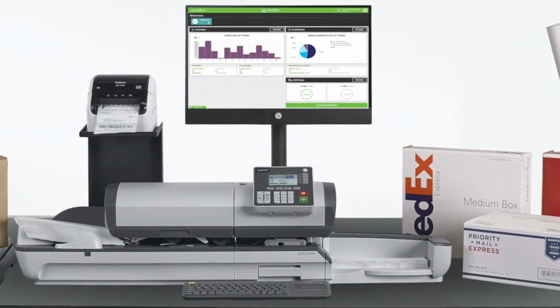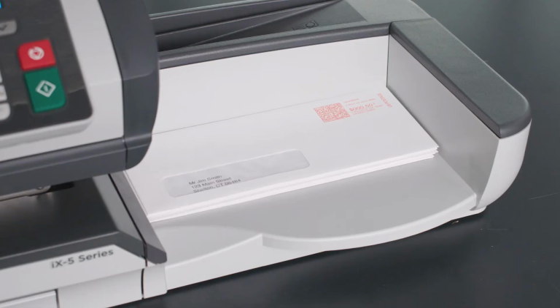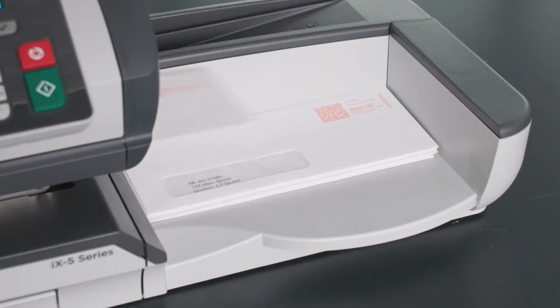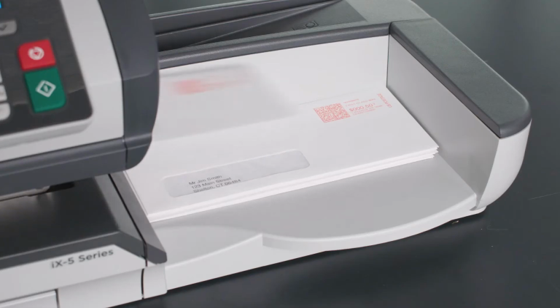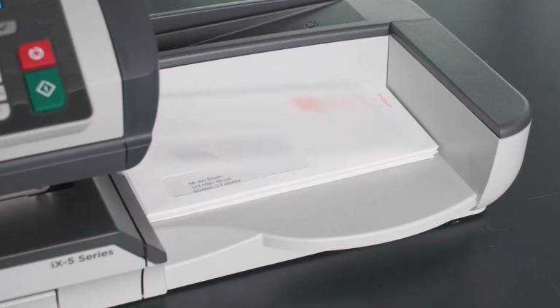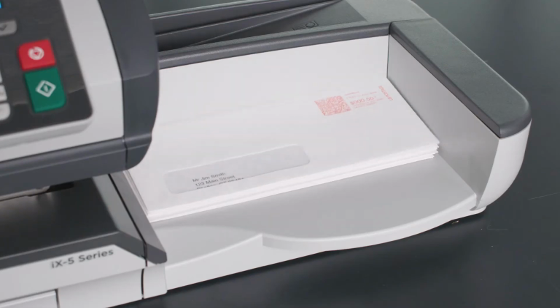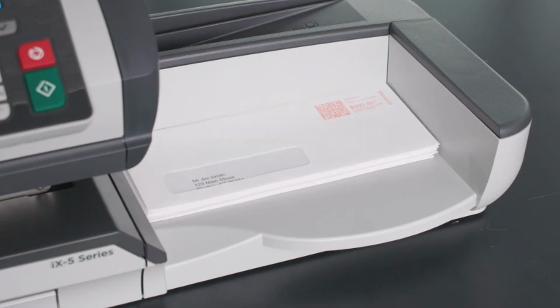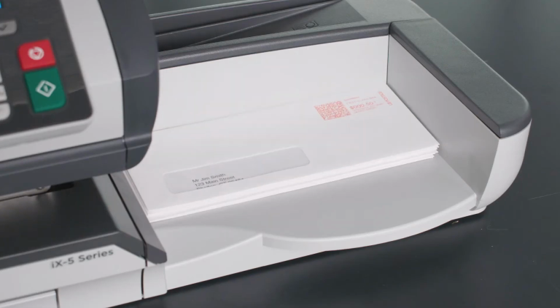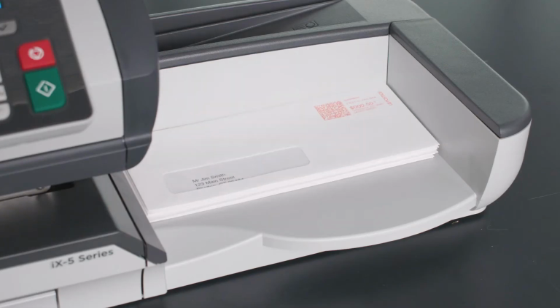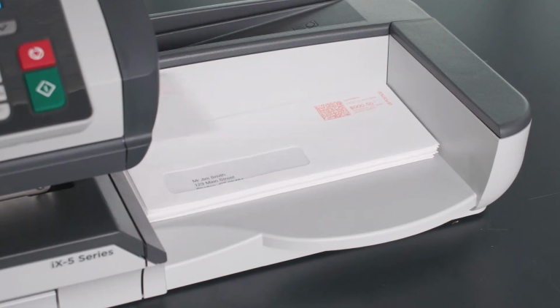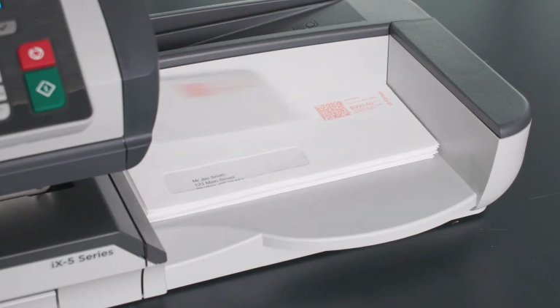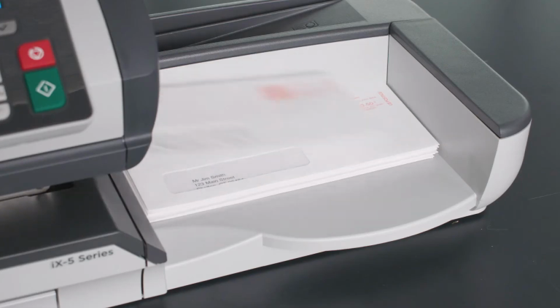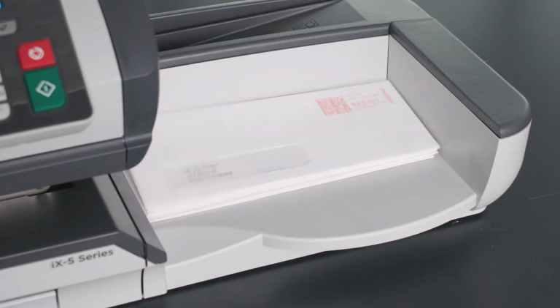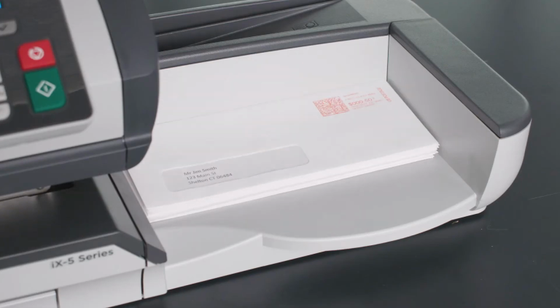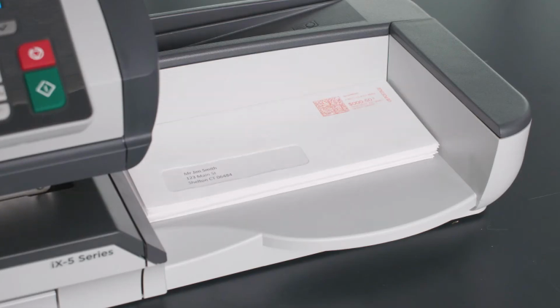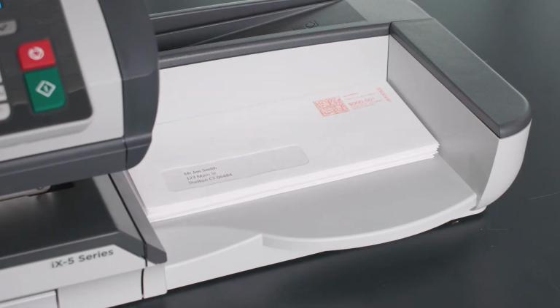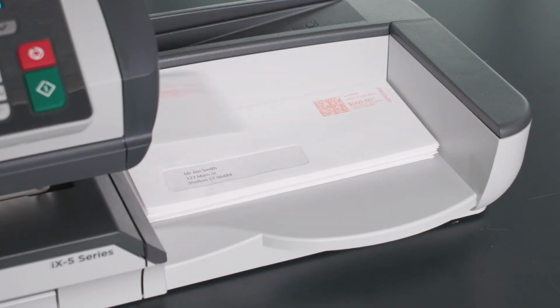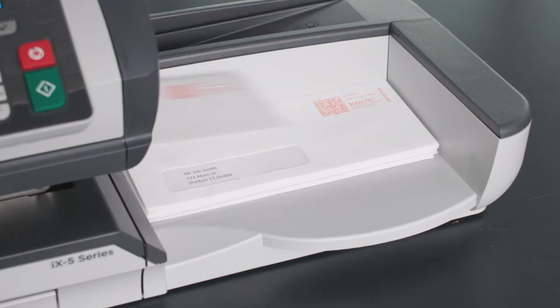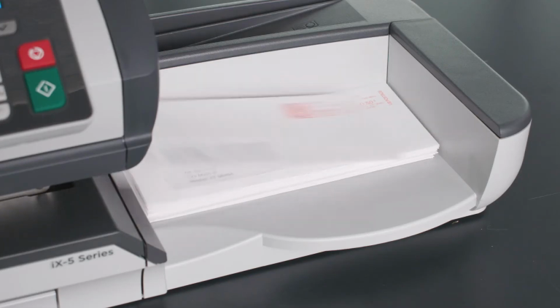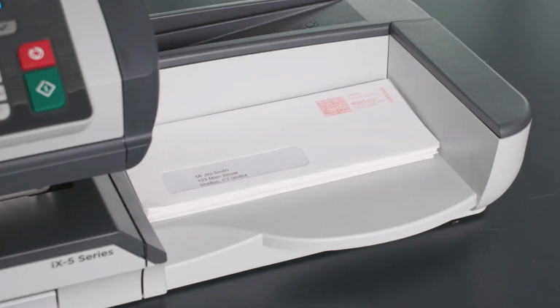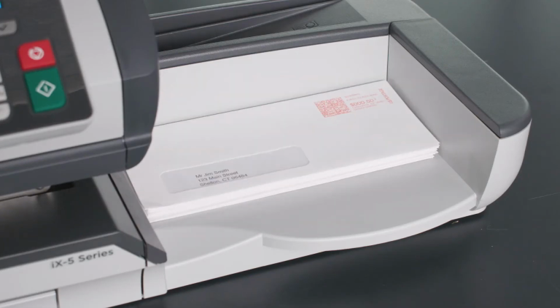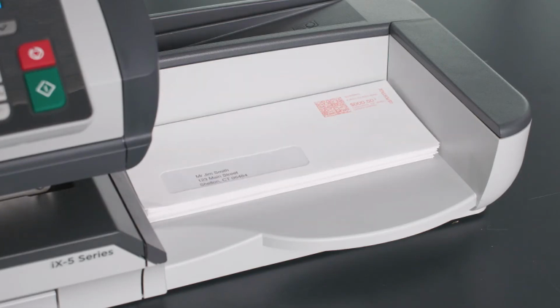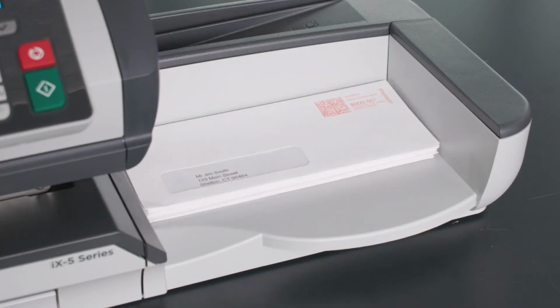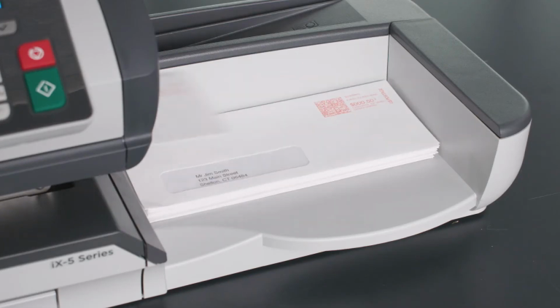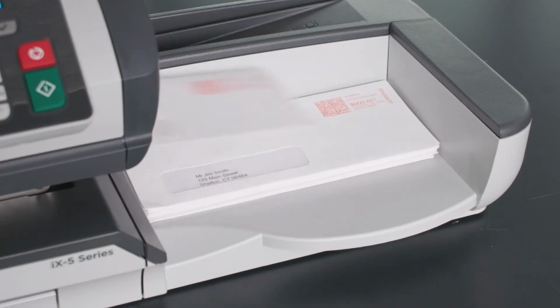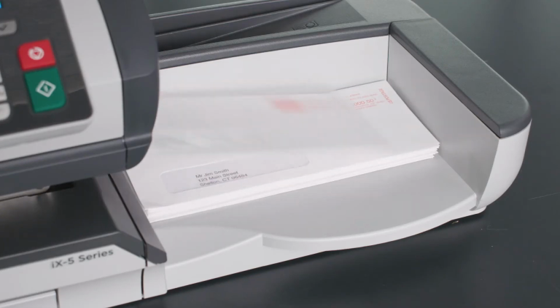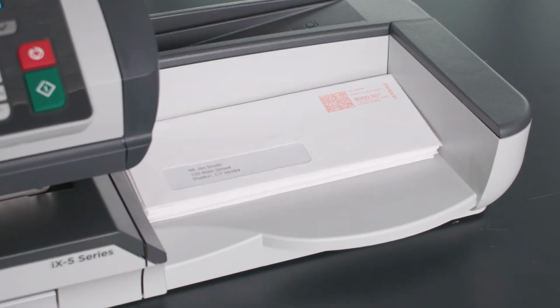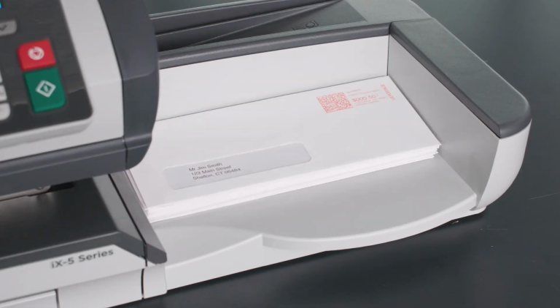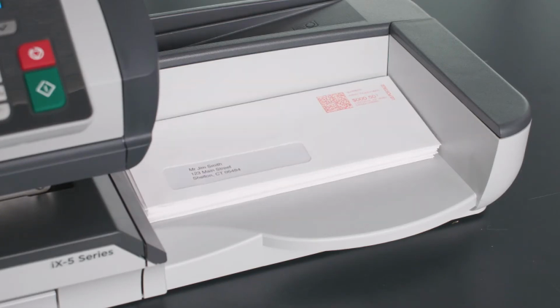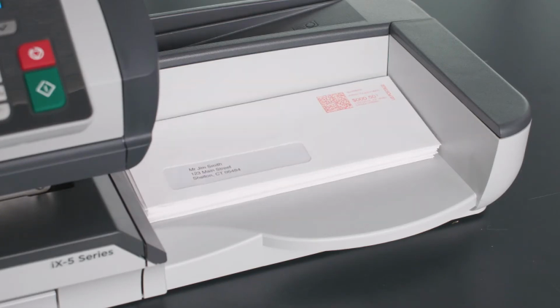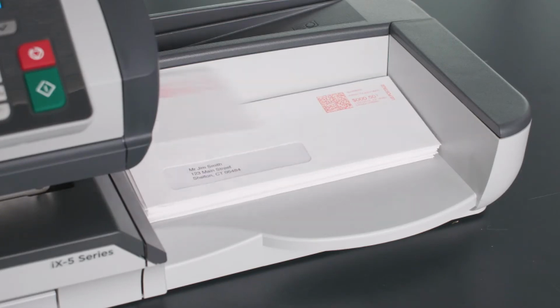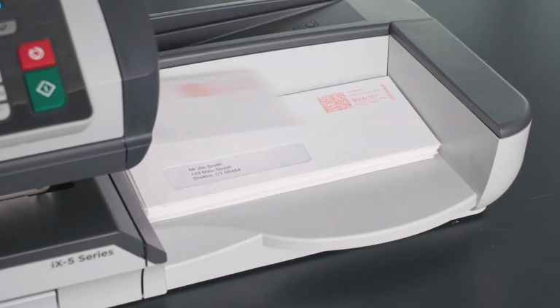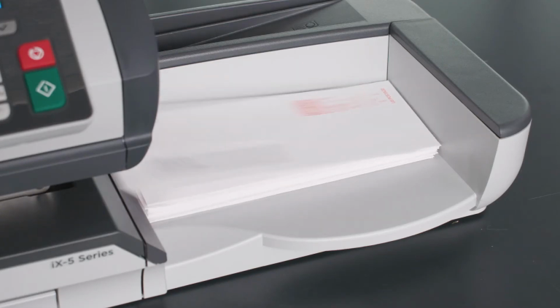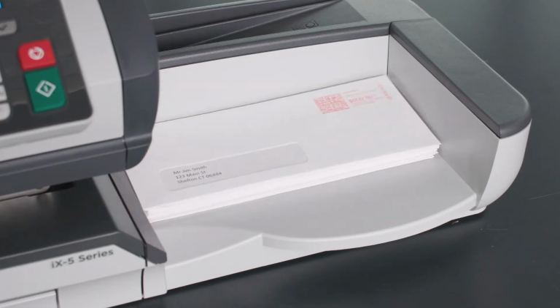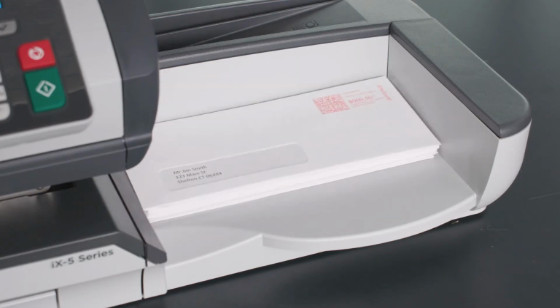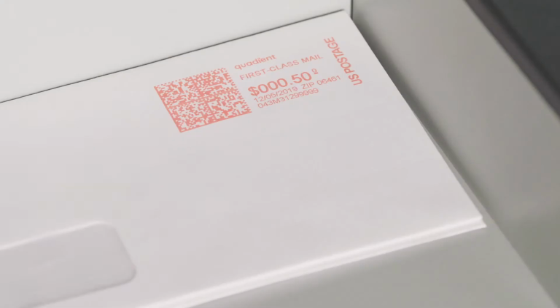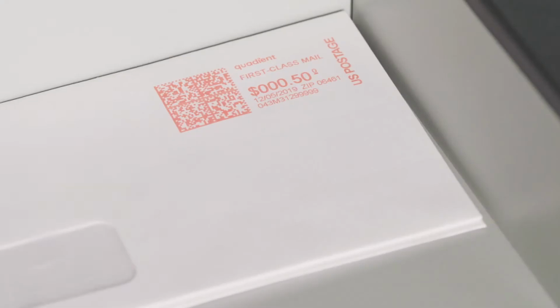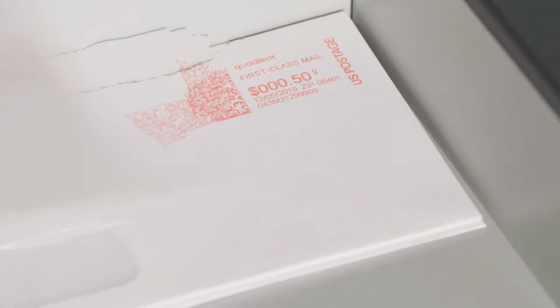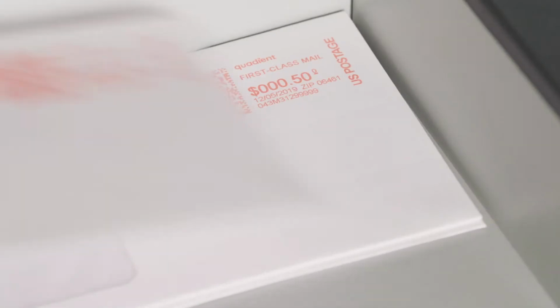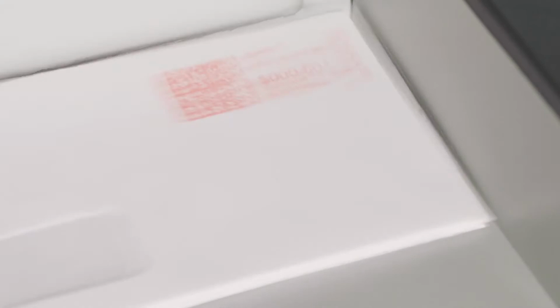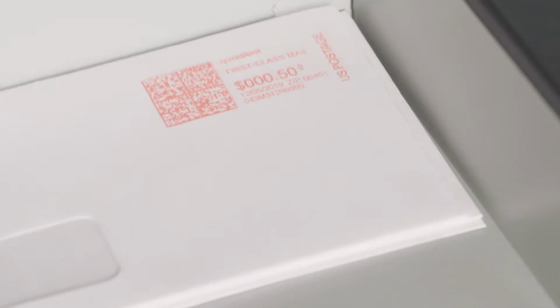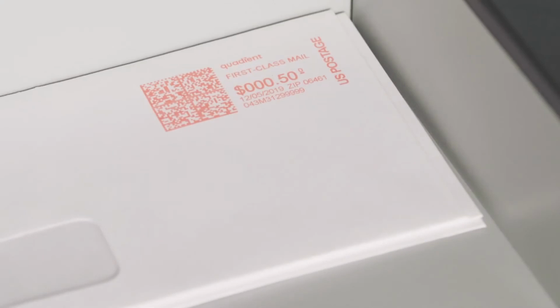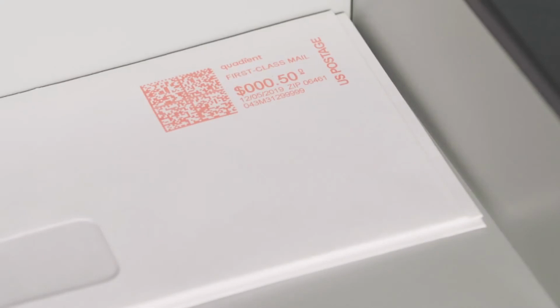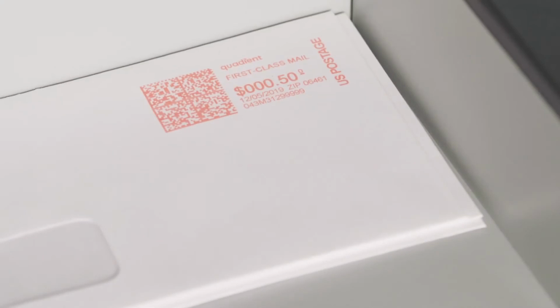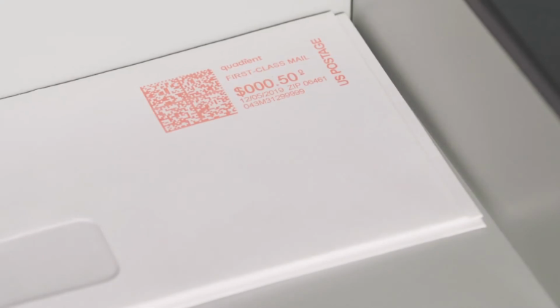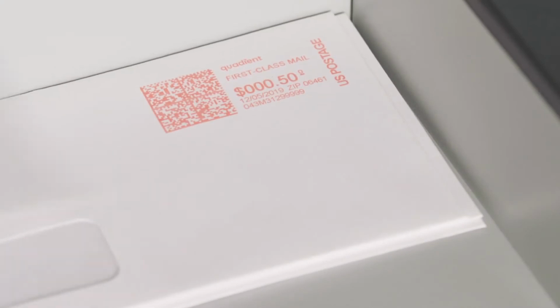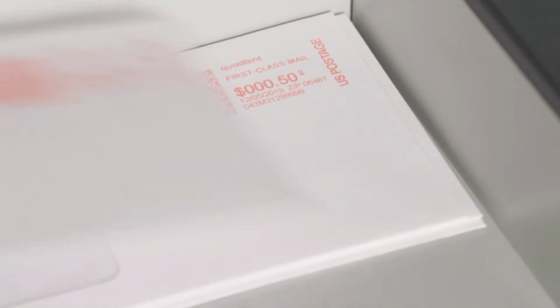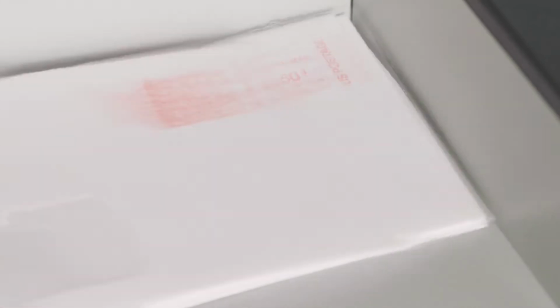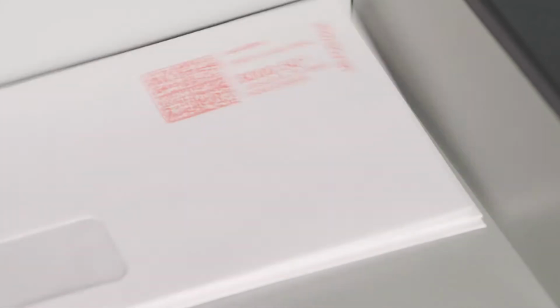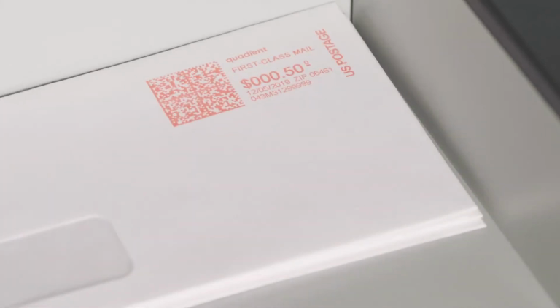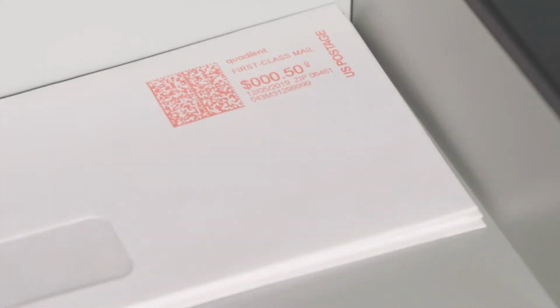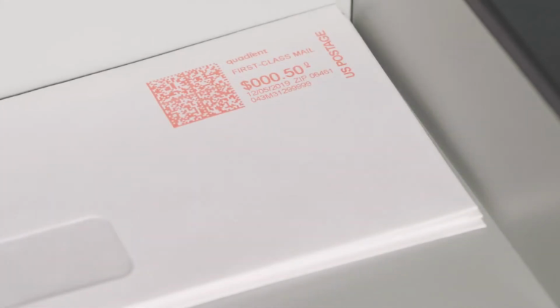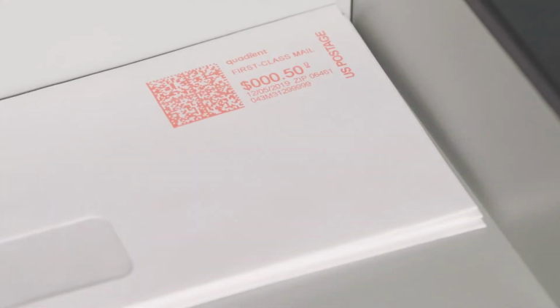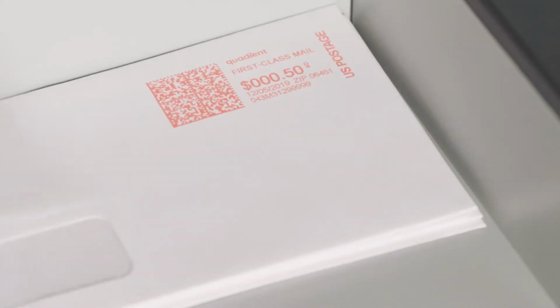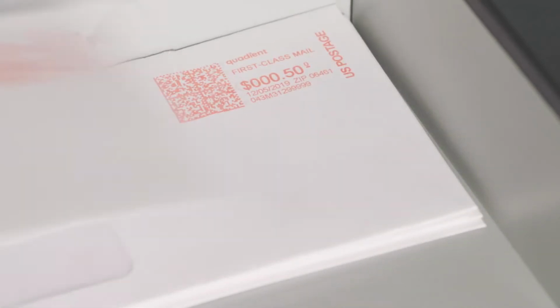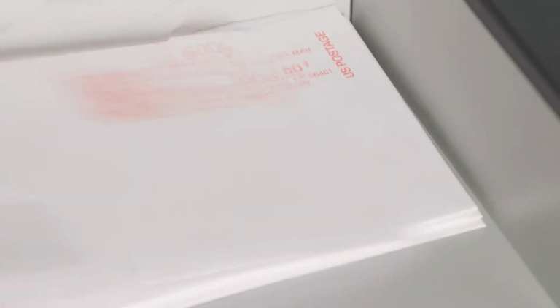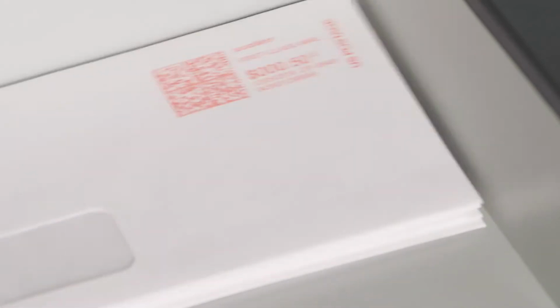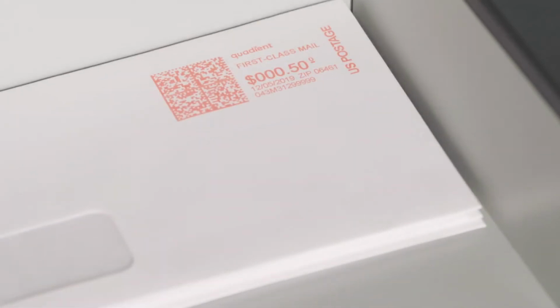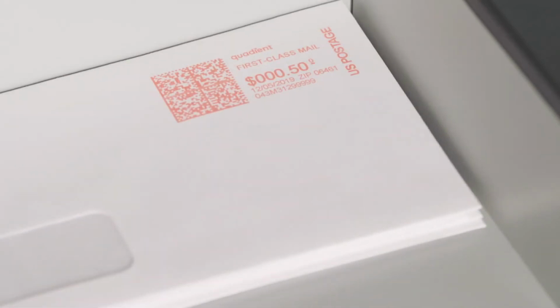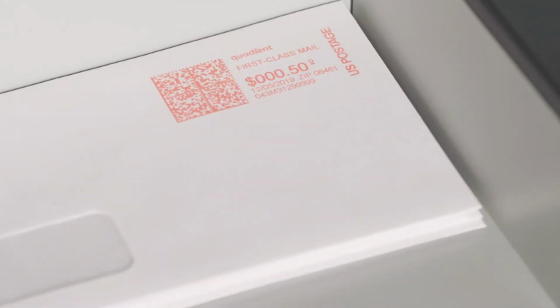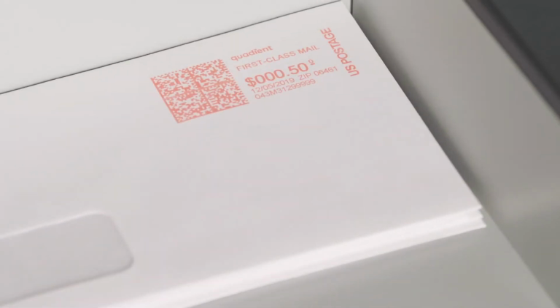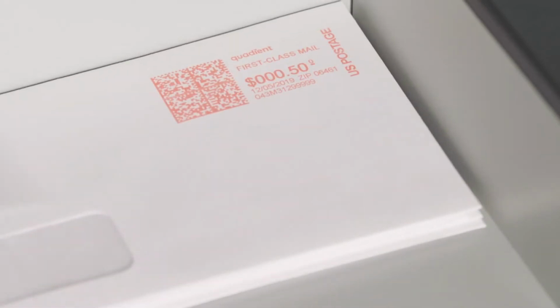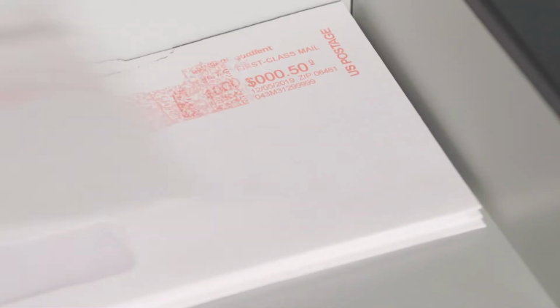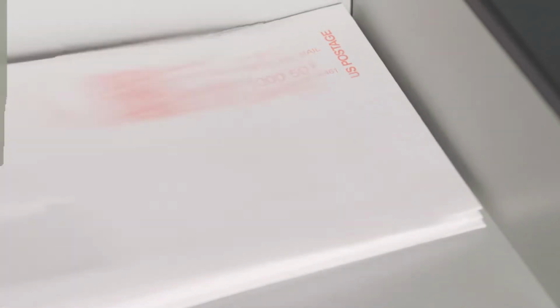The iX5 prints intelligent mail barcodes, meeting the latest USPS technology requirements.